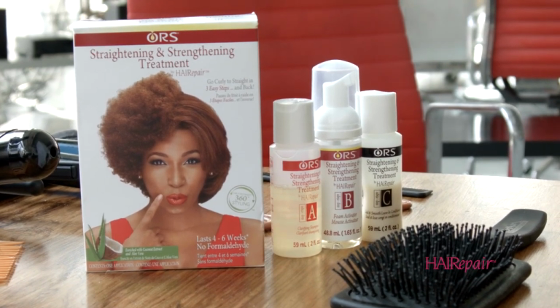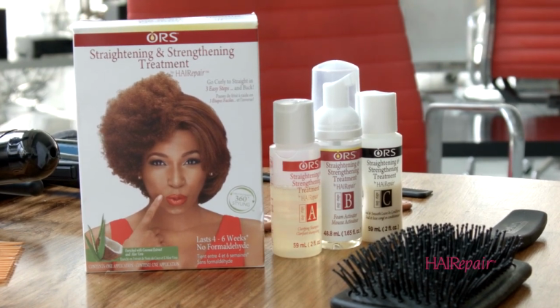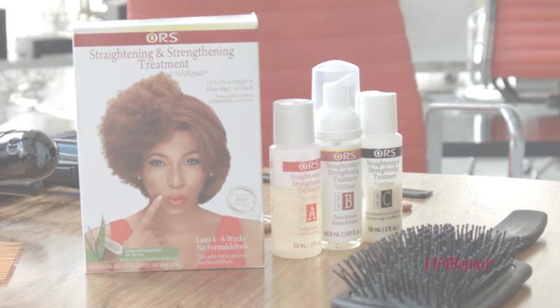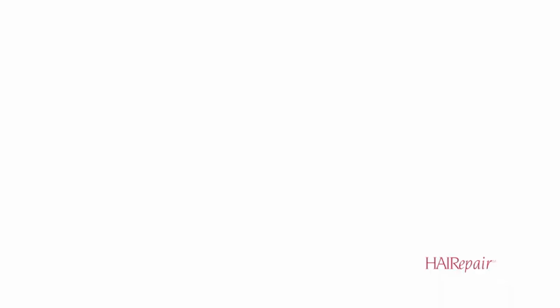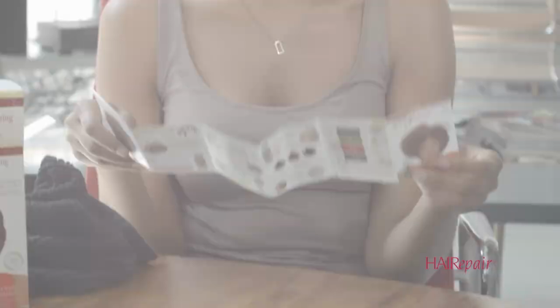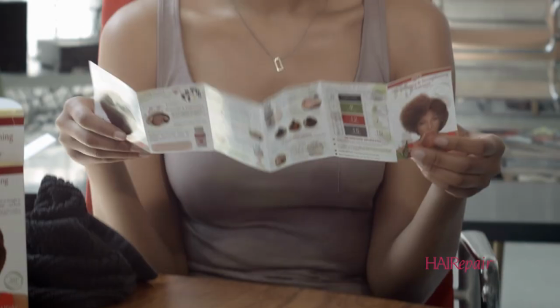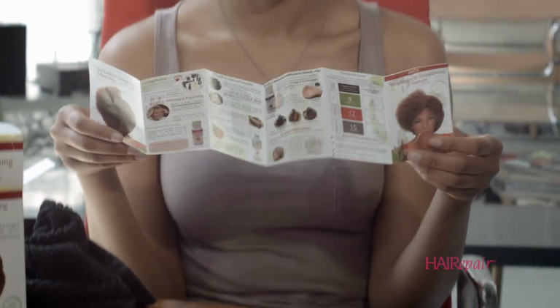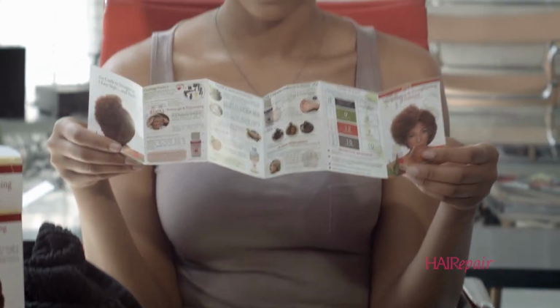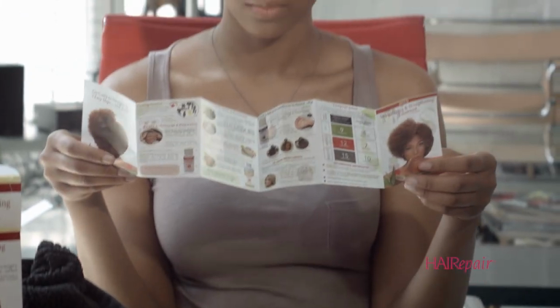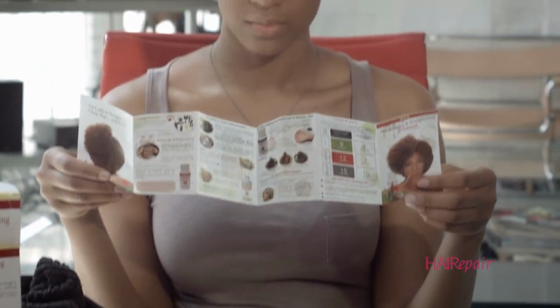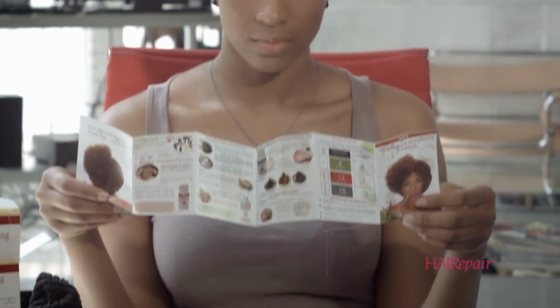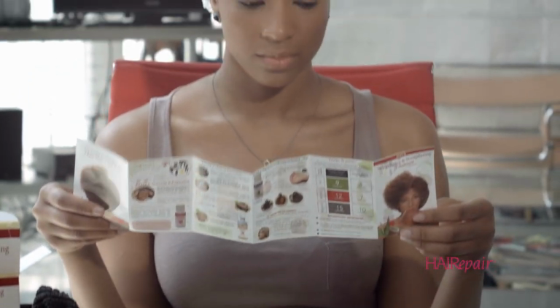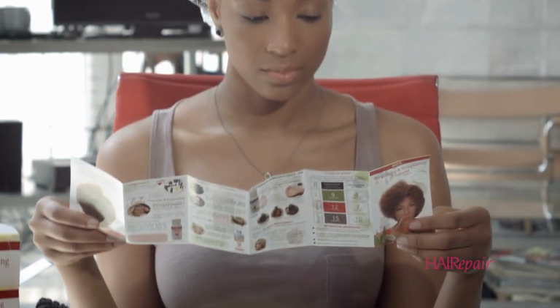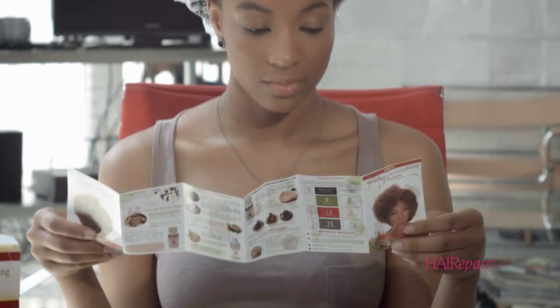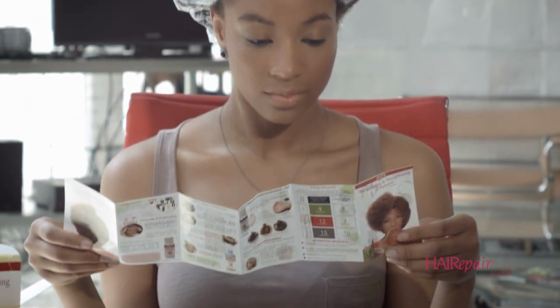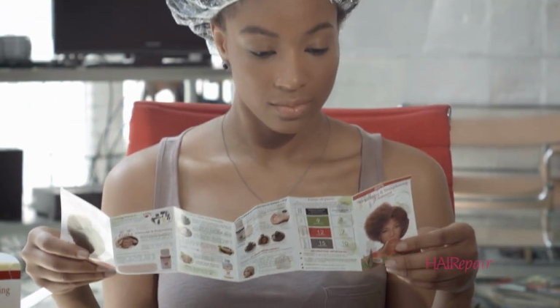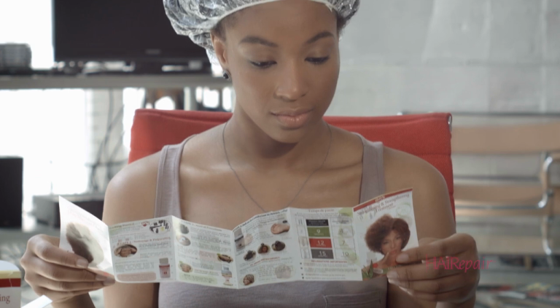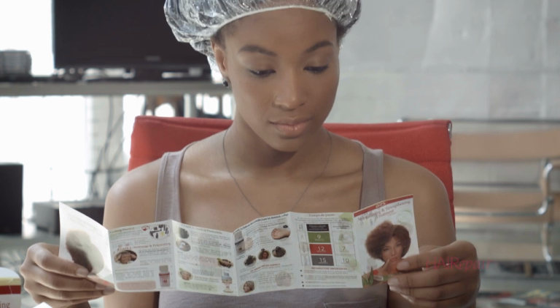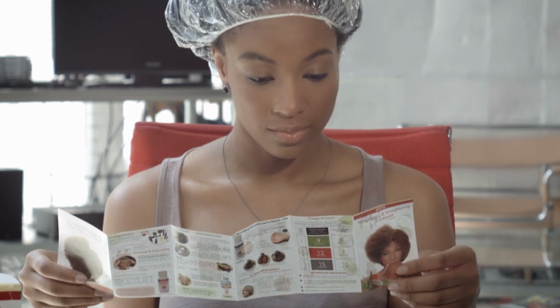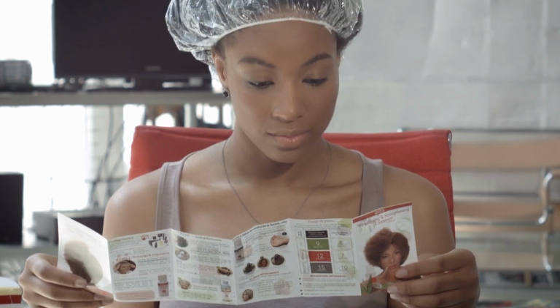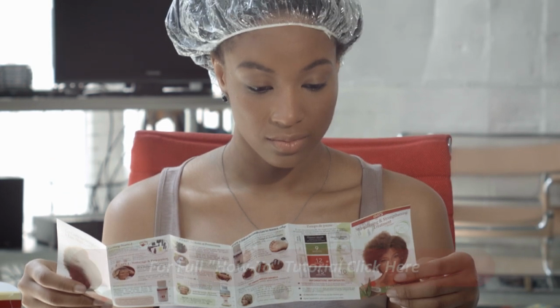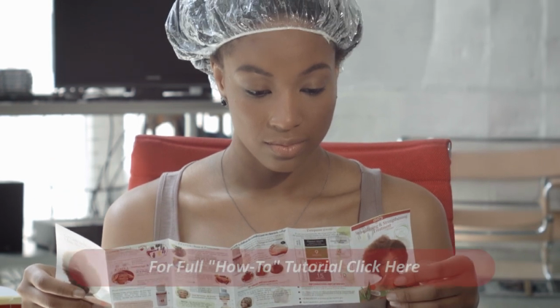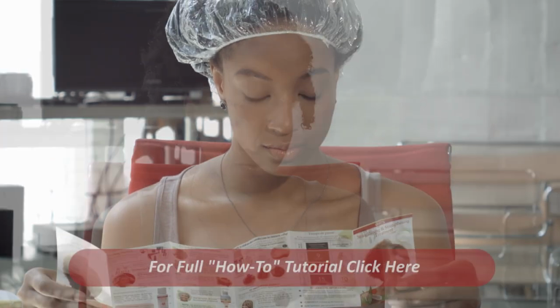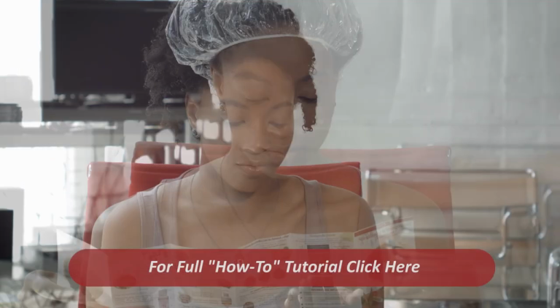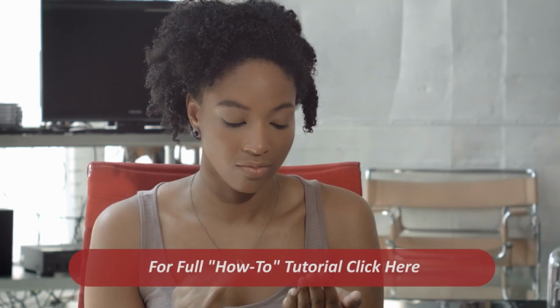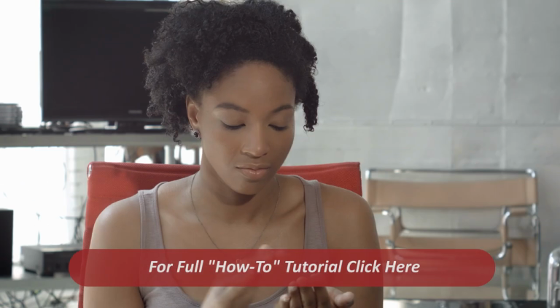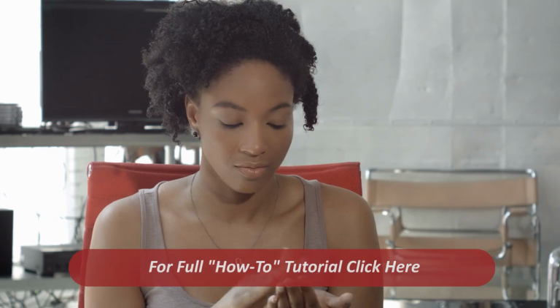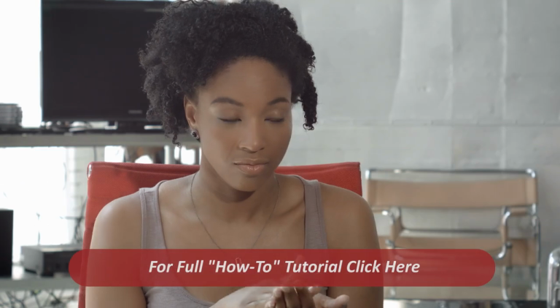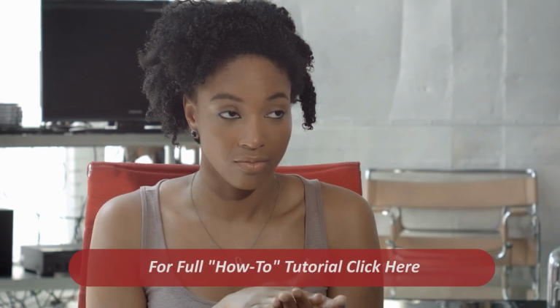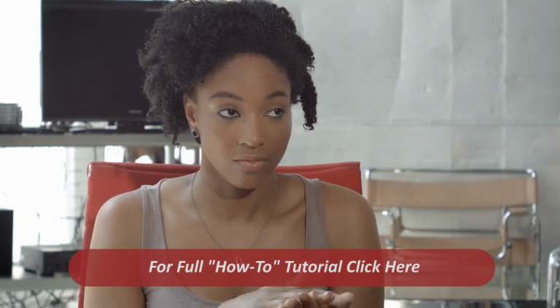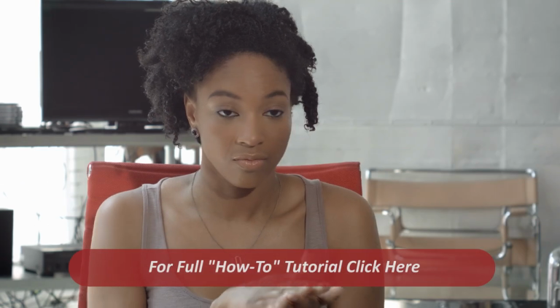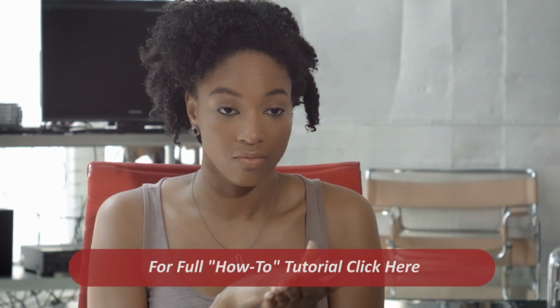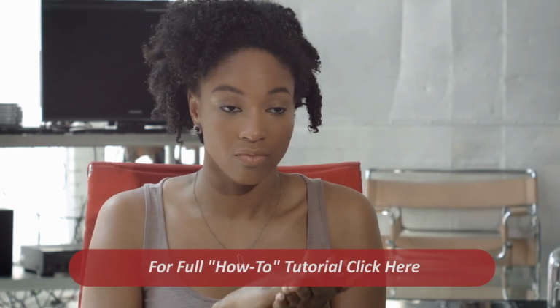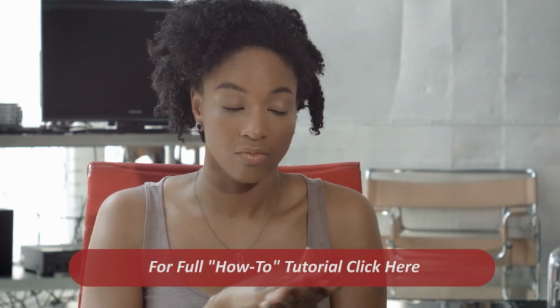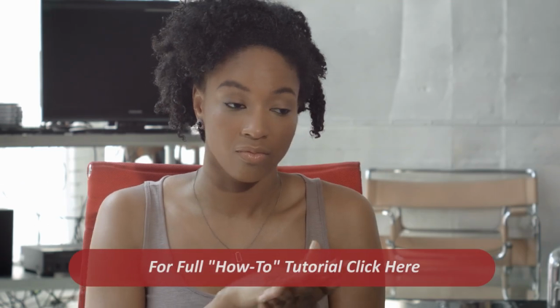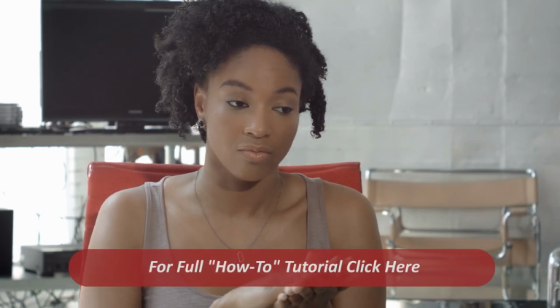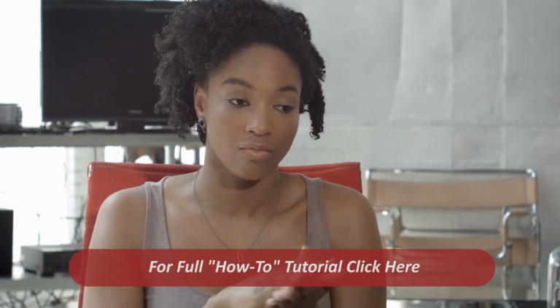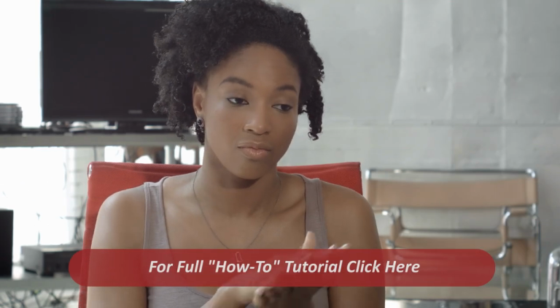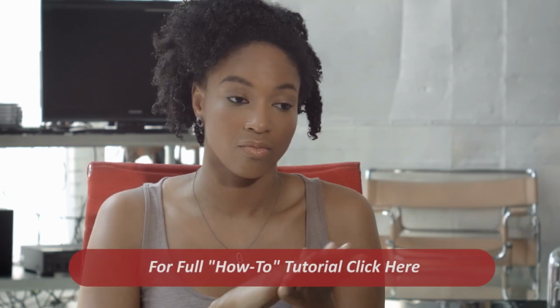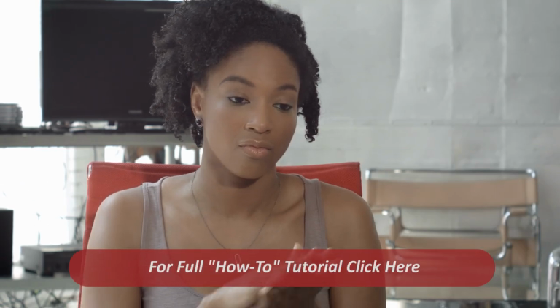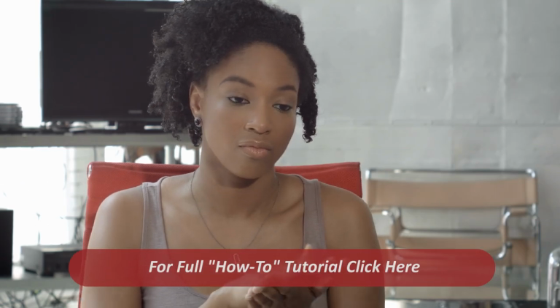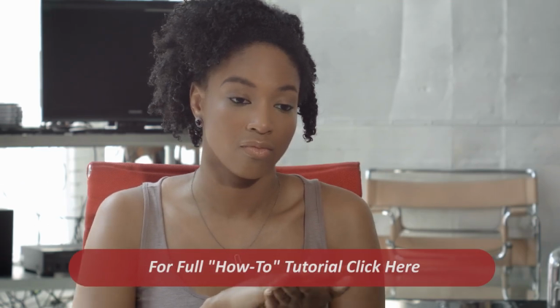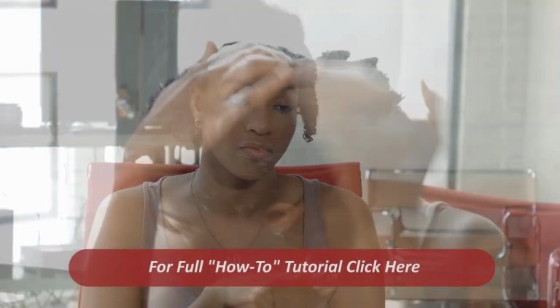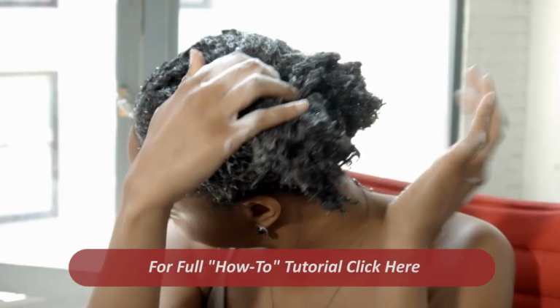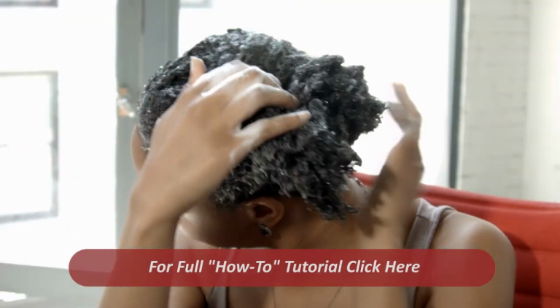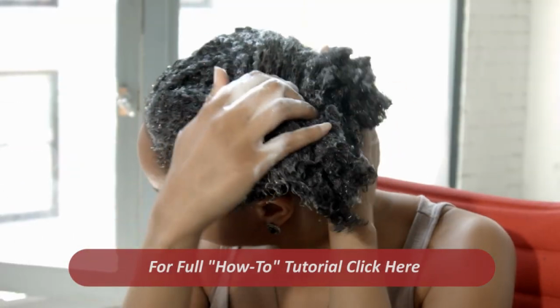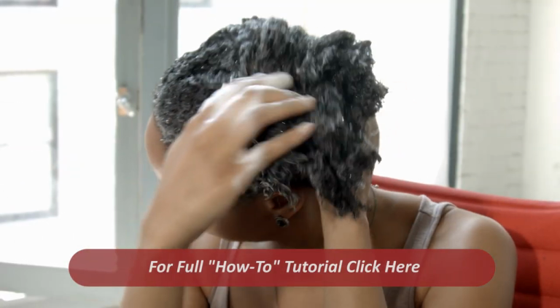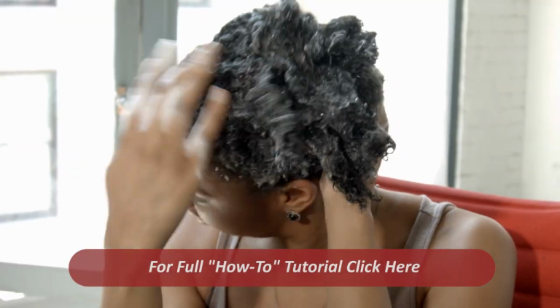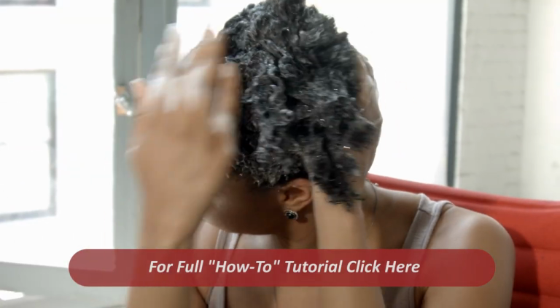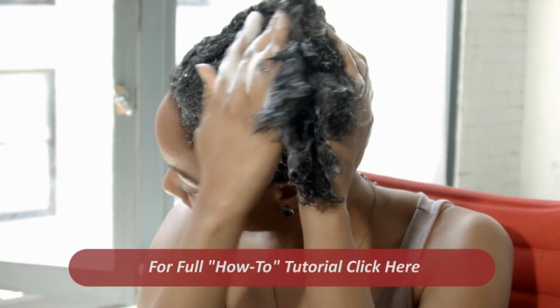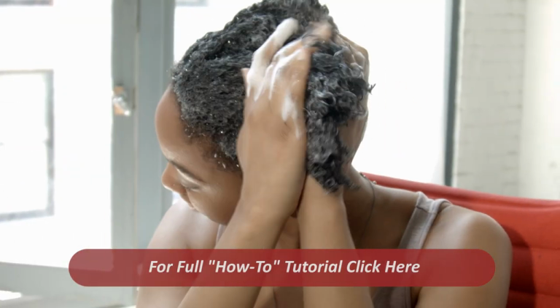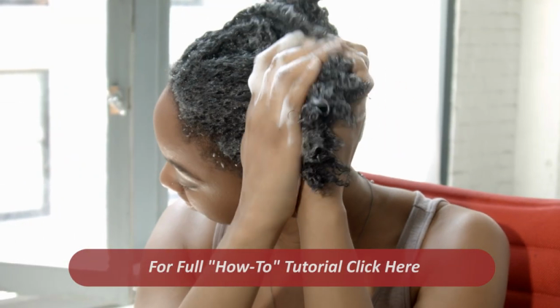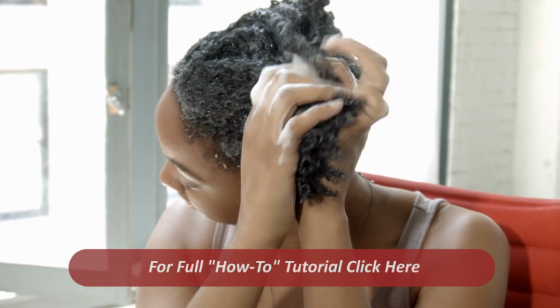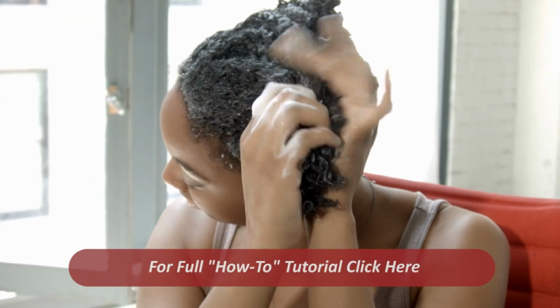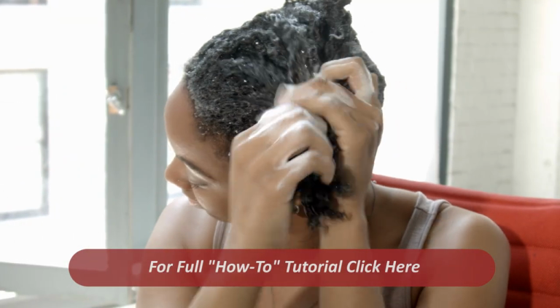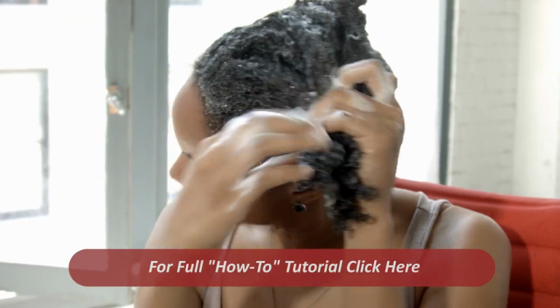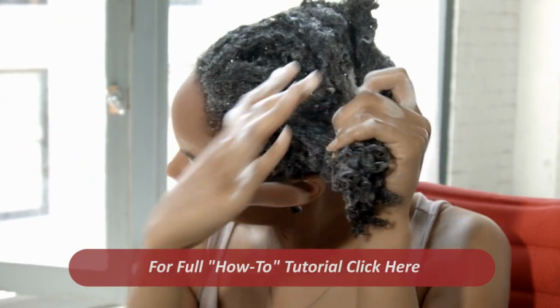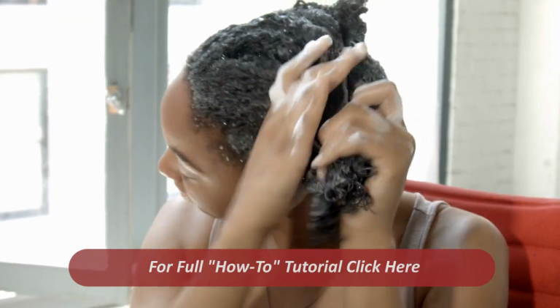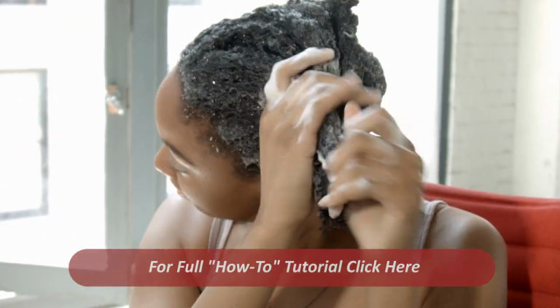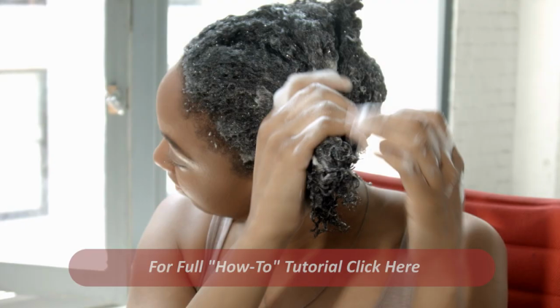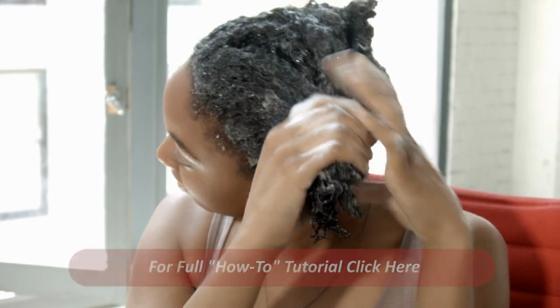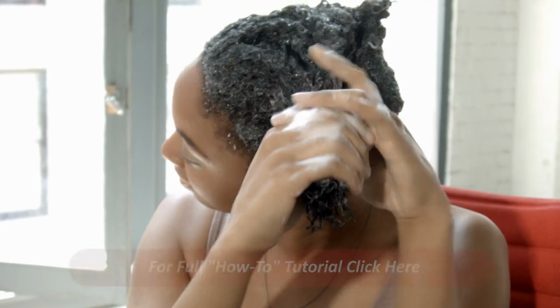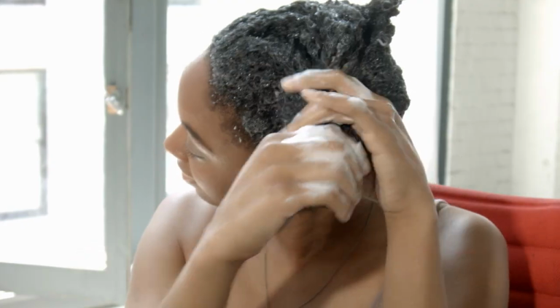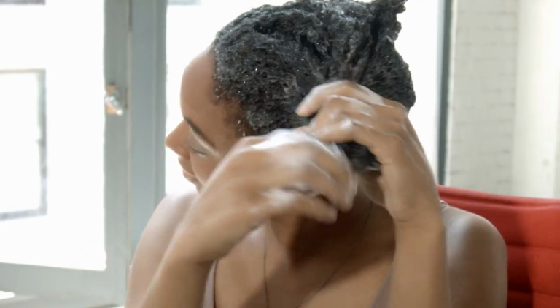I've been natural for like maybe two years I would say. No humidity, no frizz — I think that would be perfect for my hair actually.